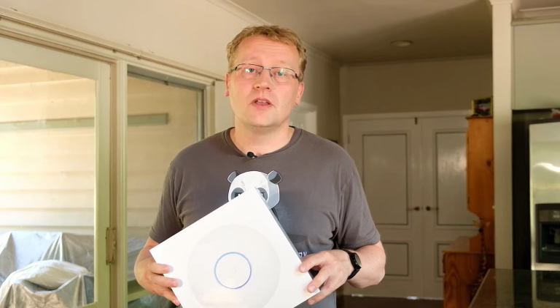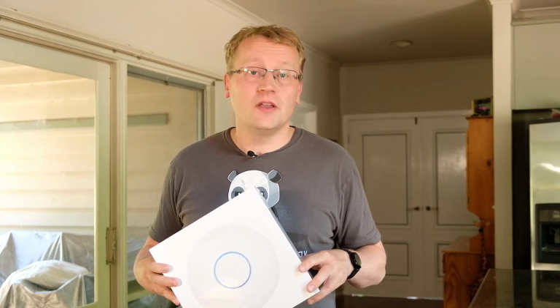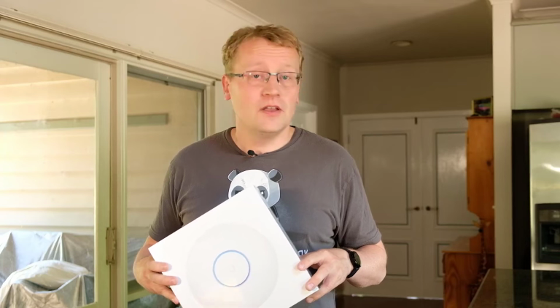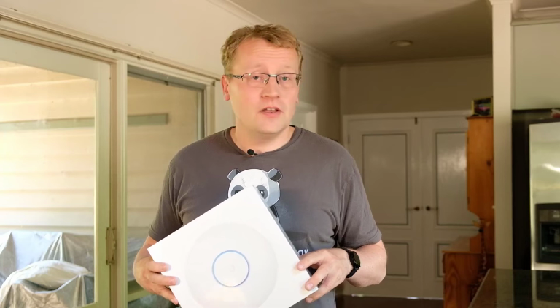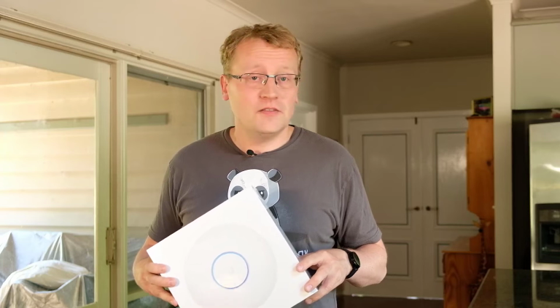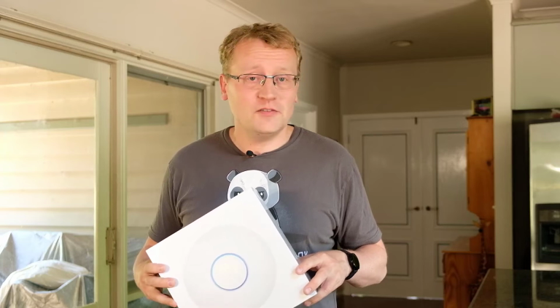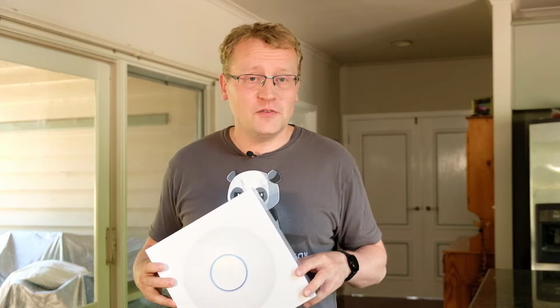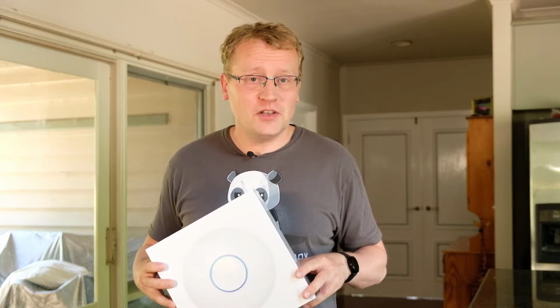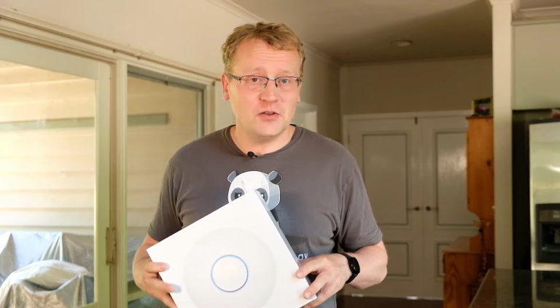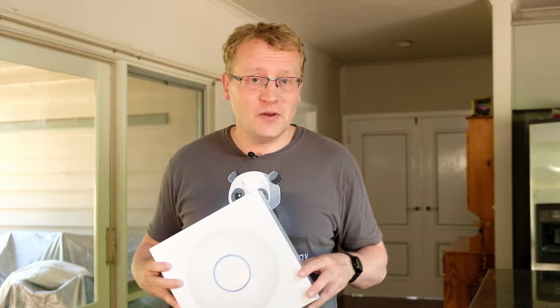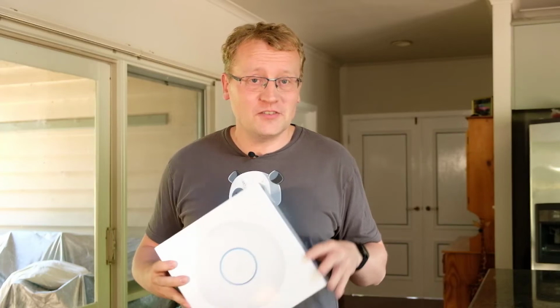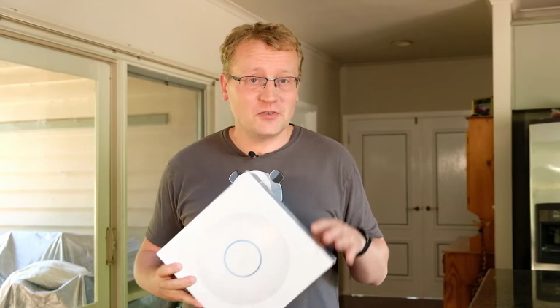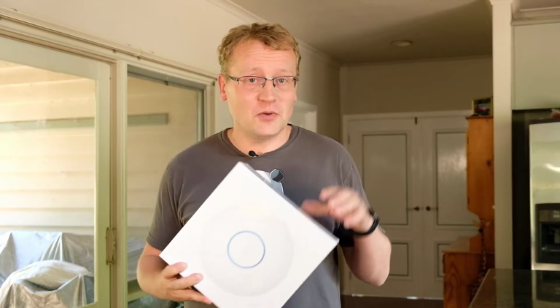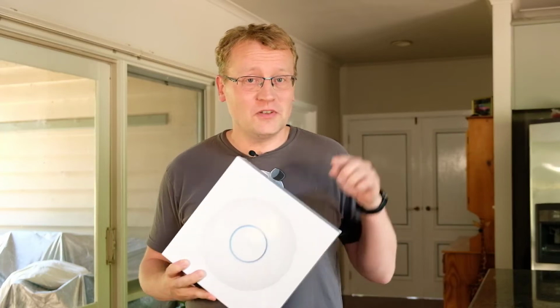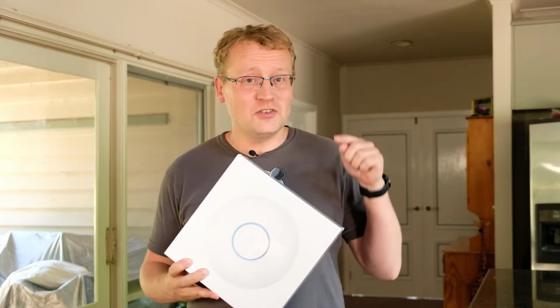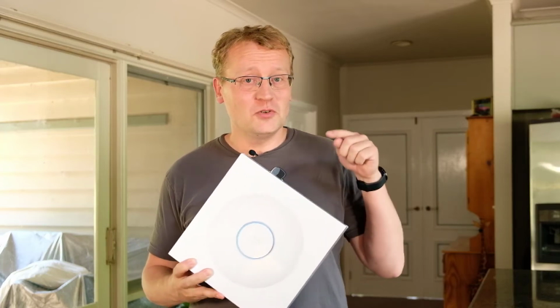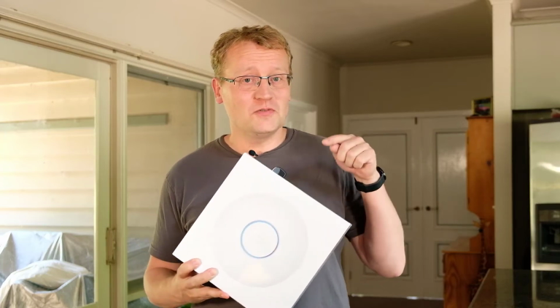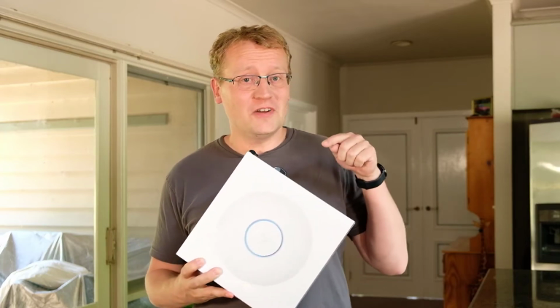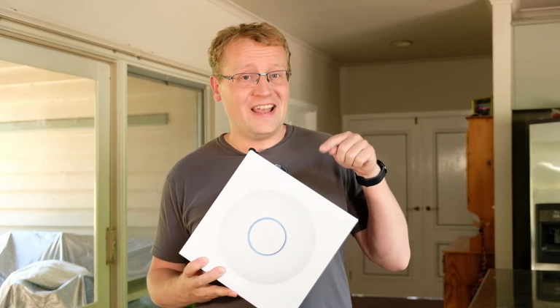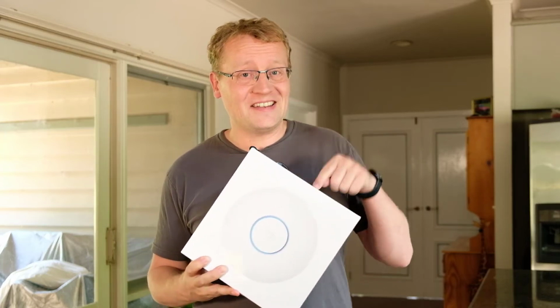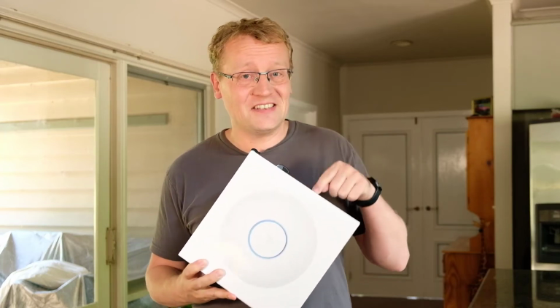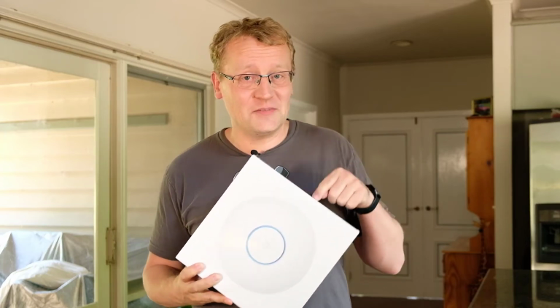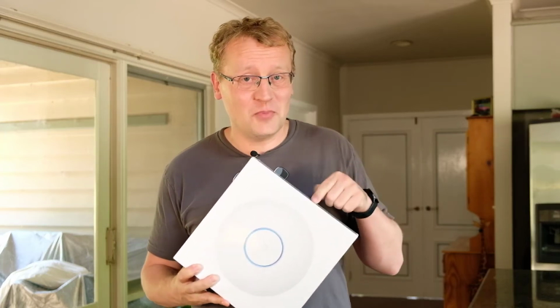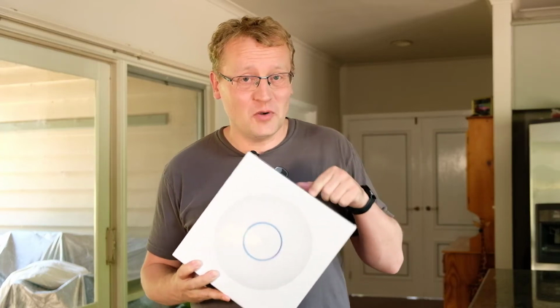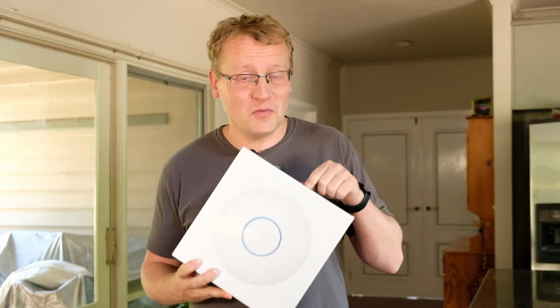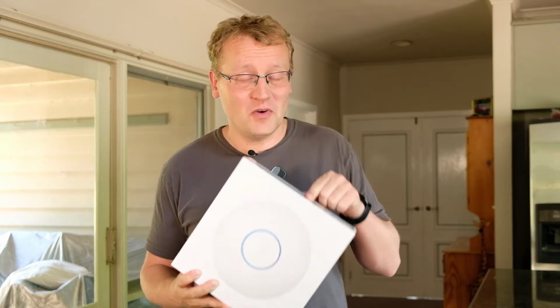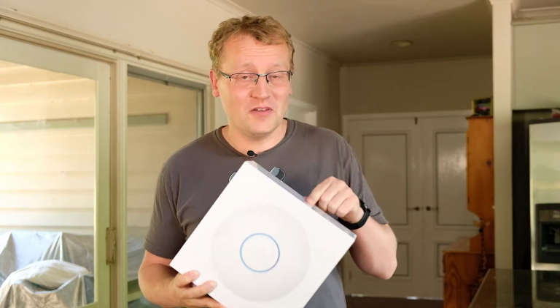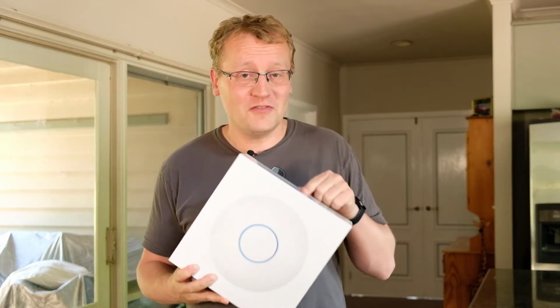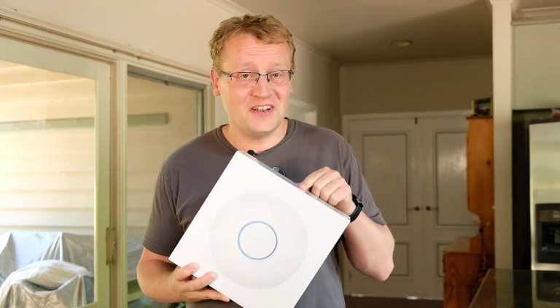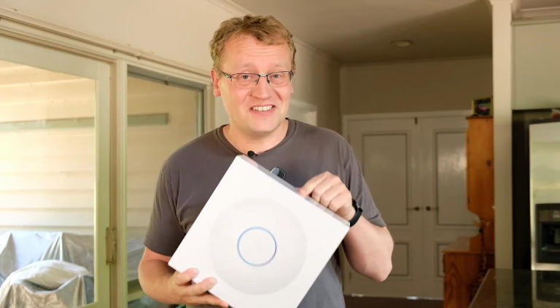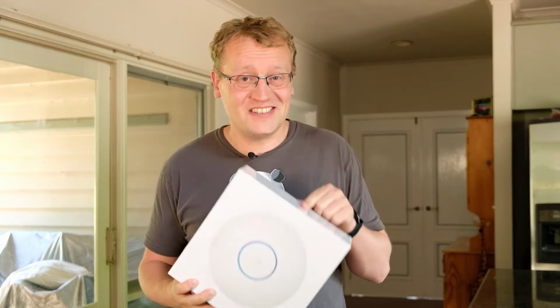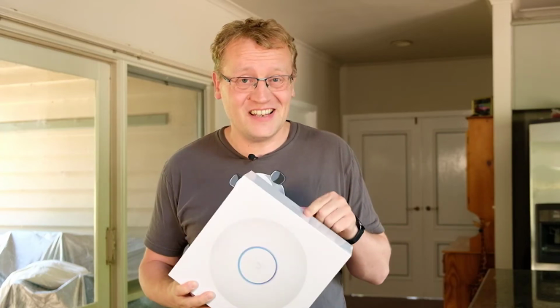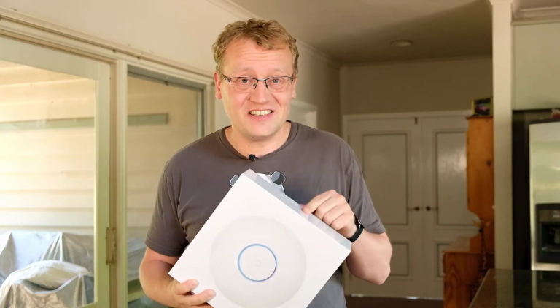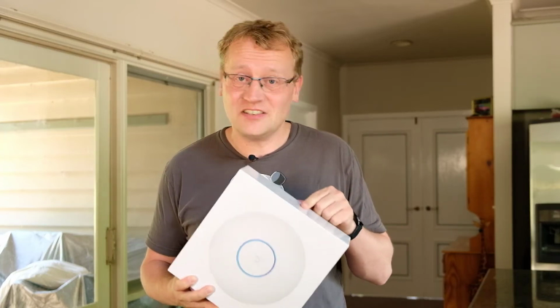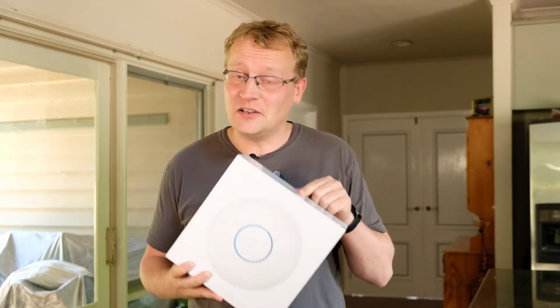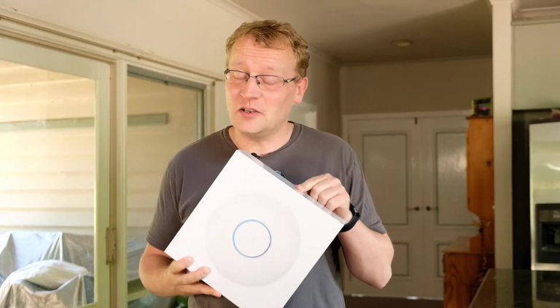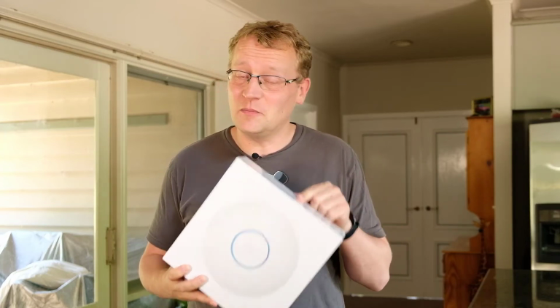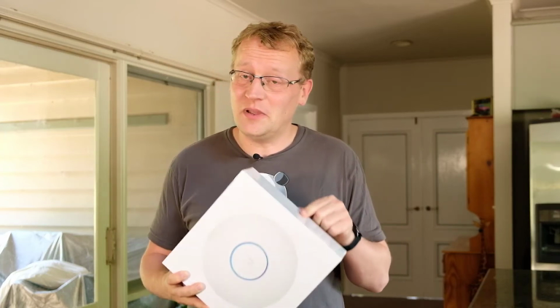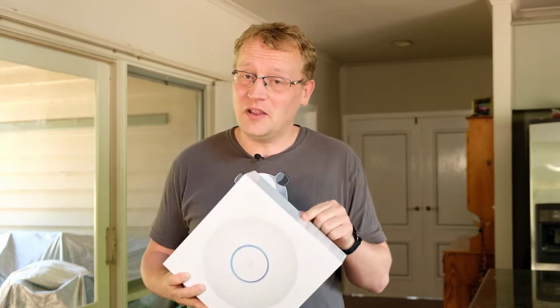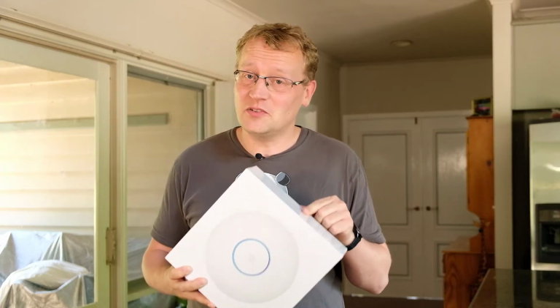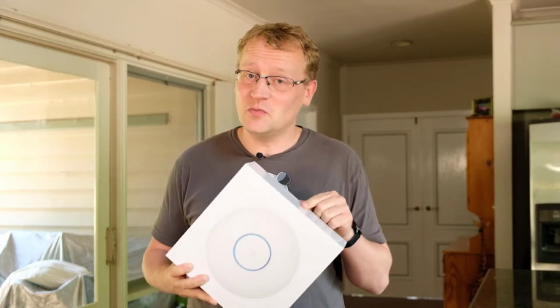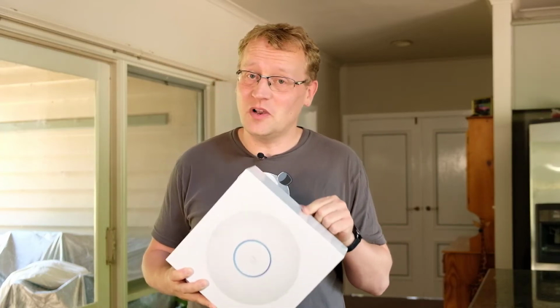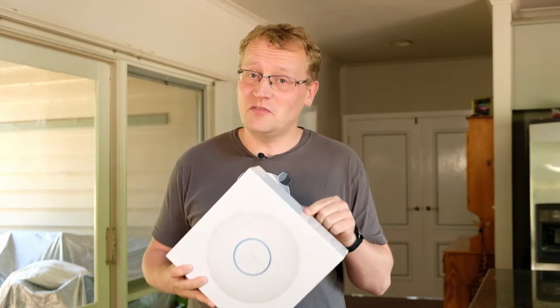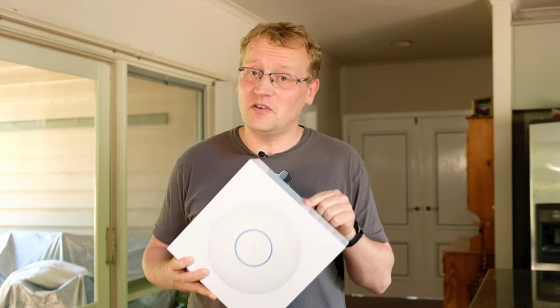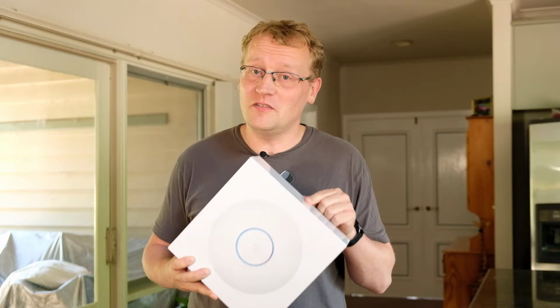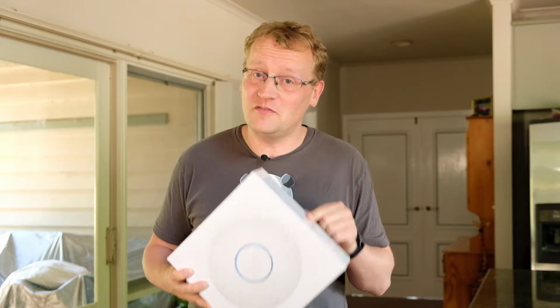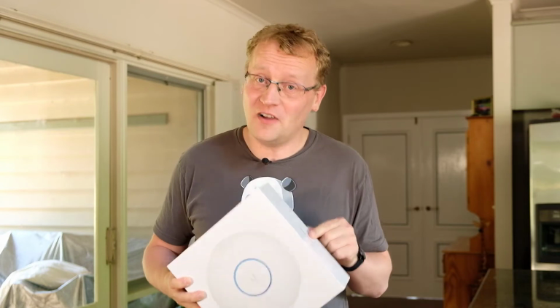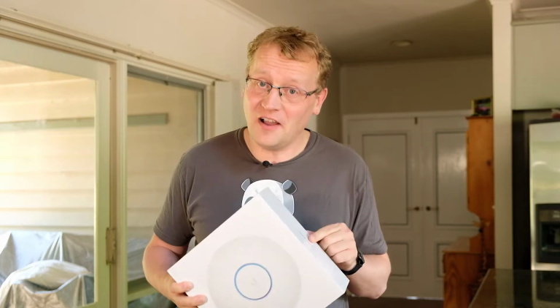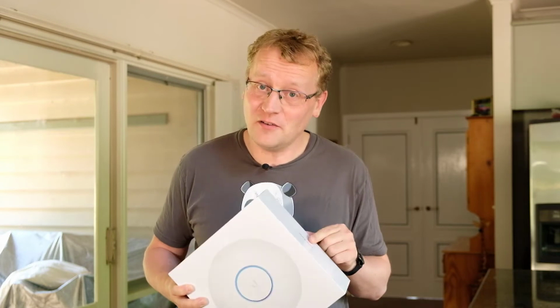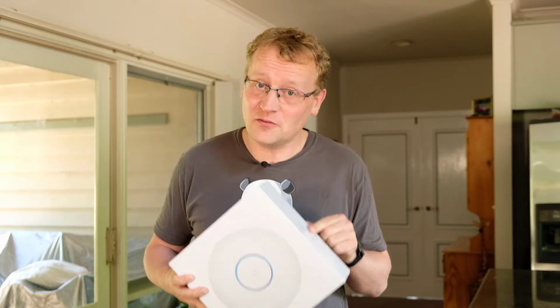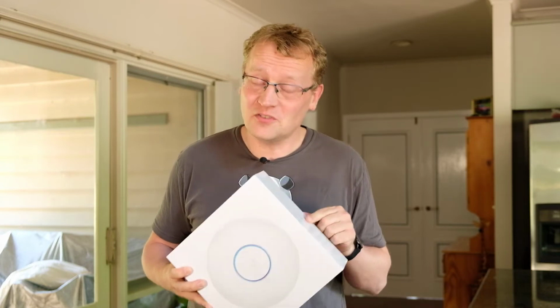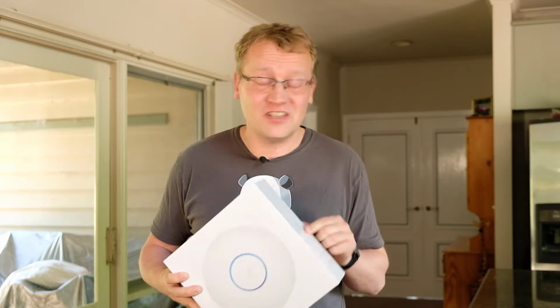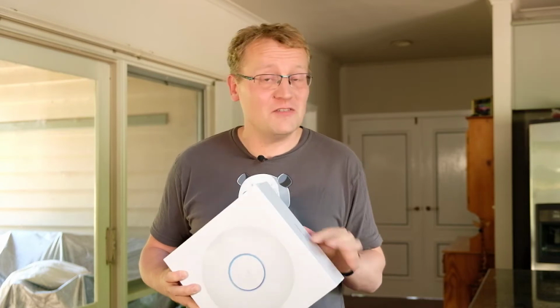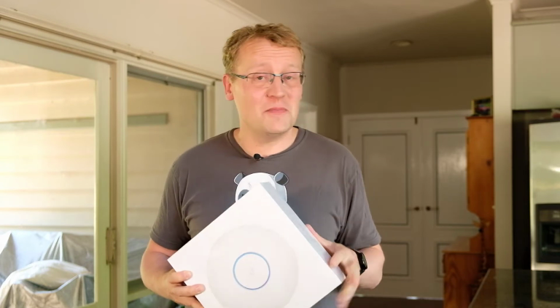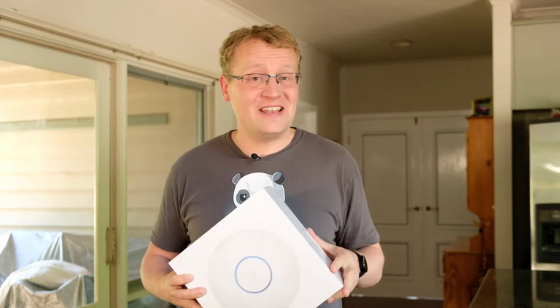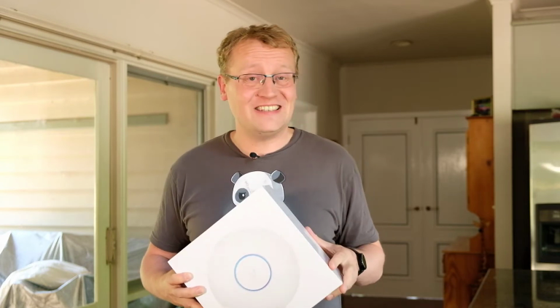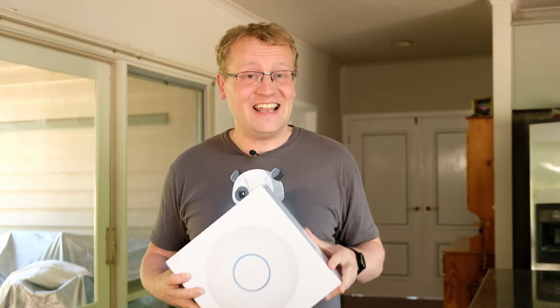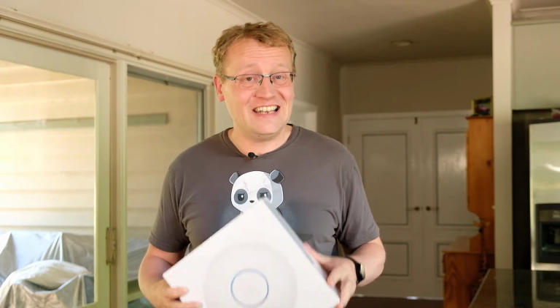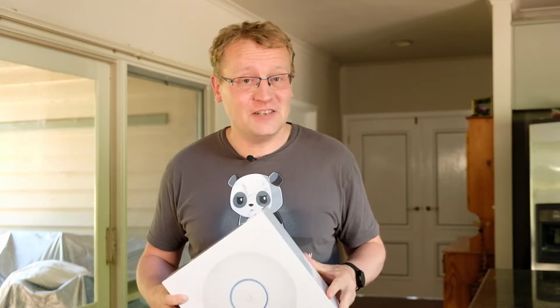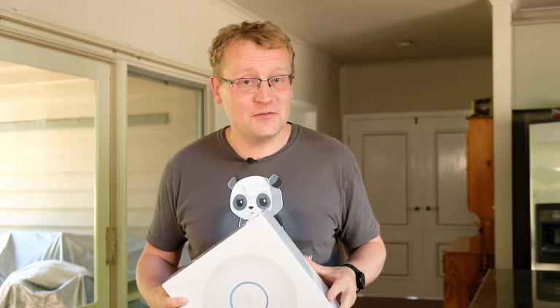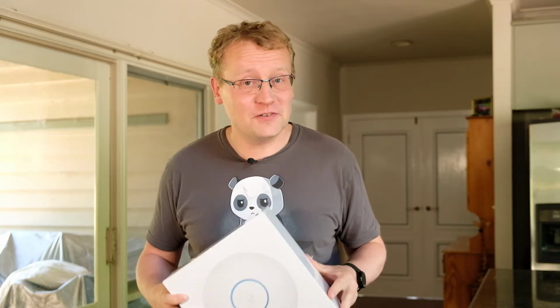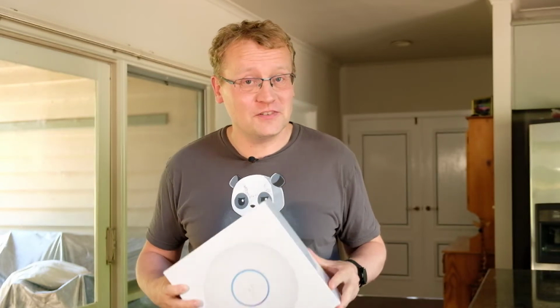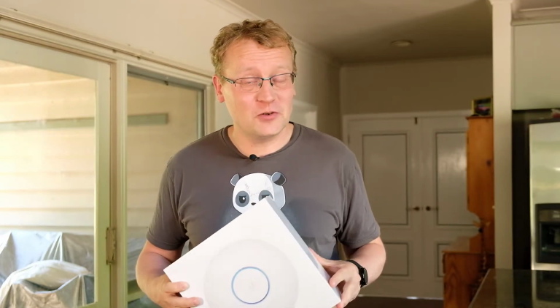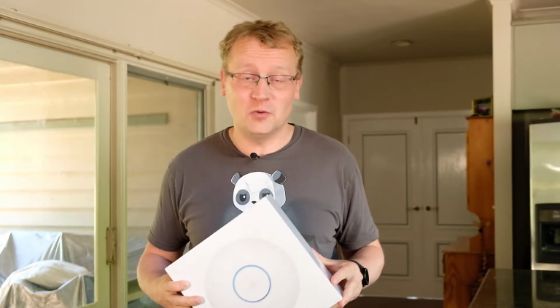In this video I installed this UniFi access point with Wi-Fi 6 and compare it to Wi-Fi 5 to see if it makes any difference at all.